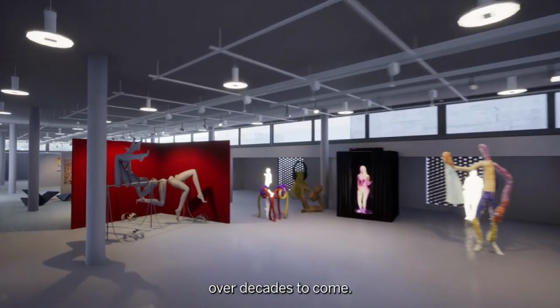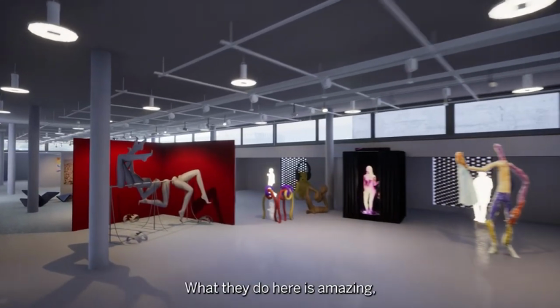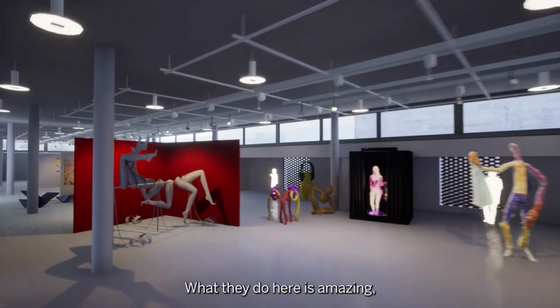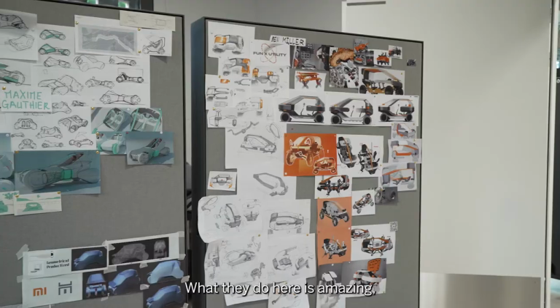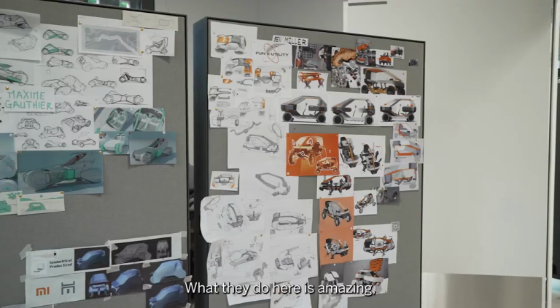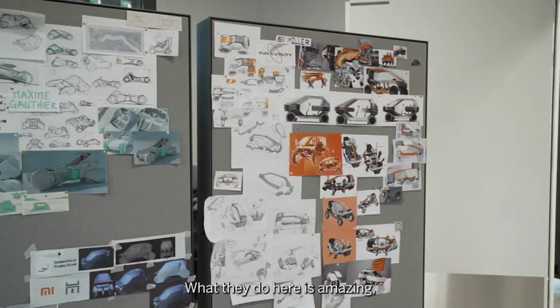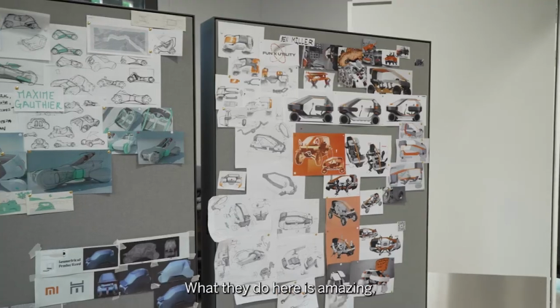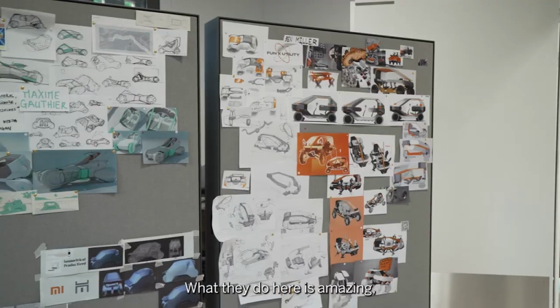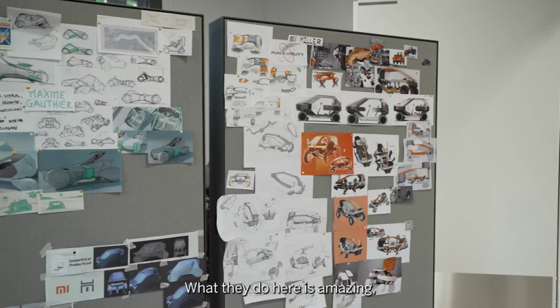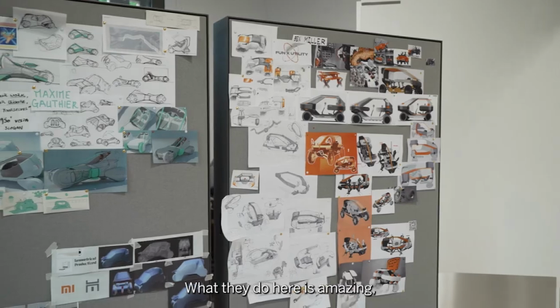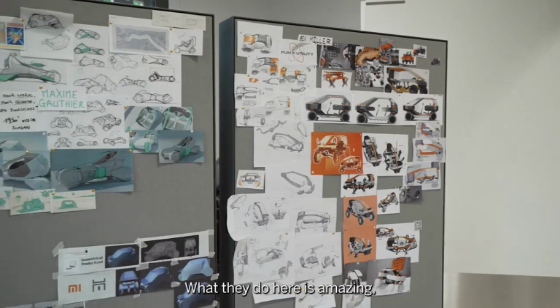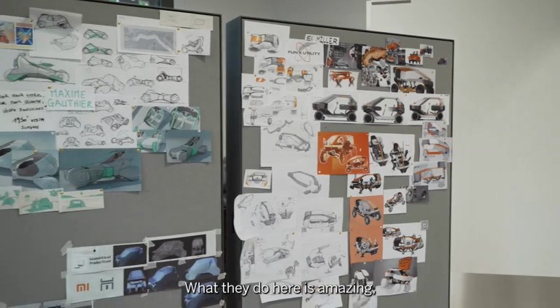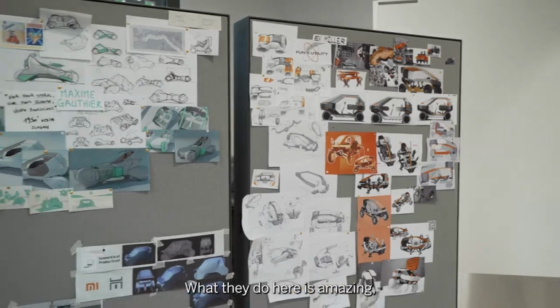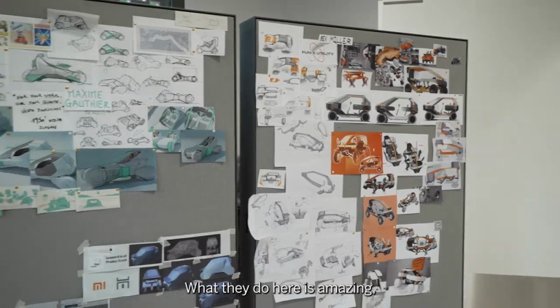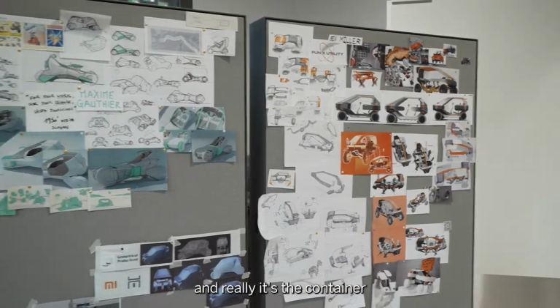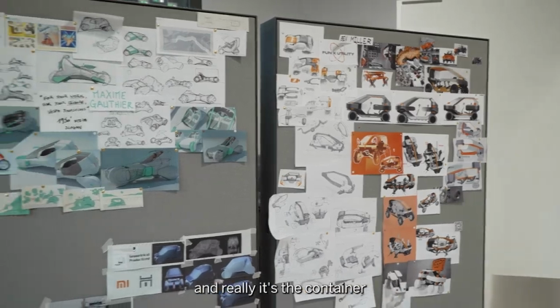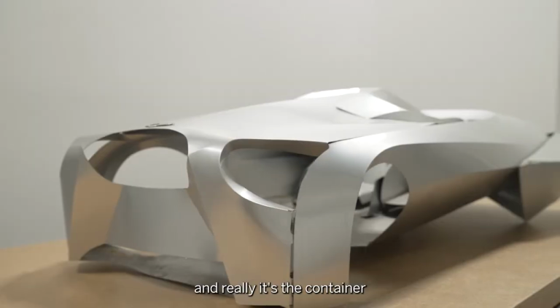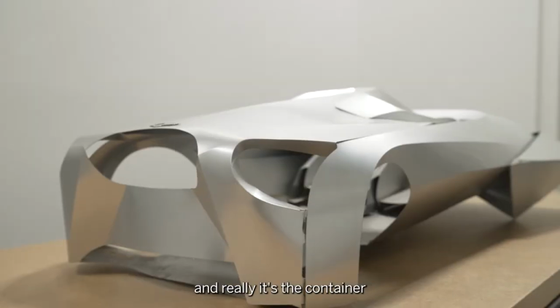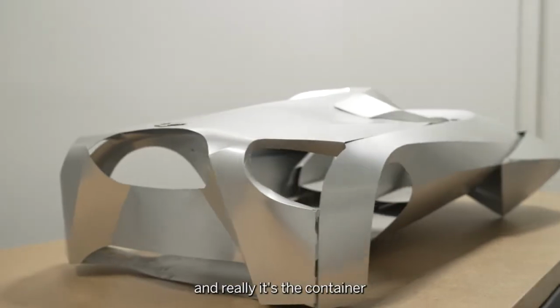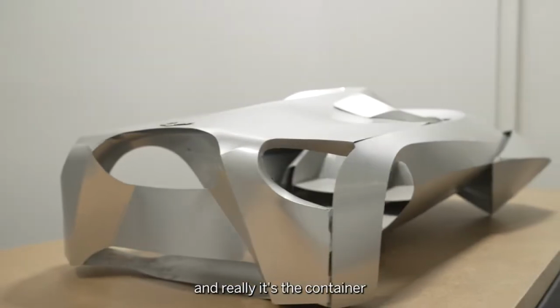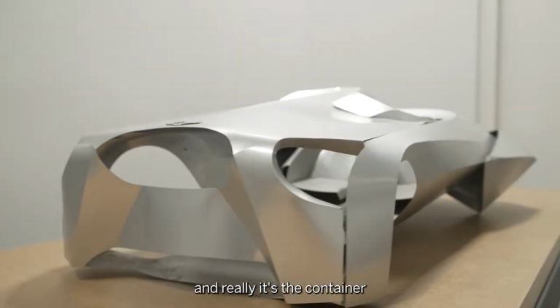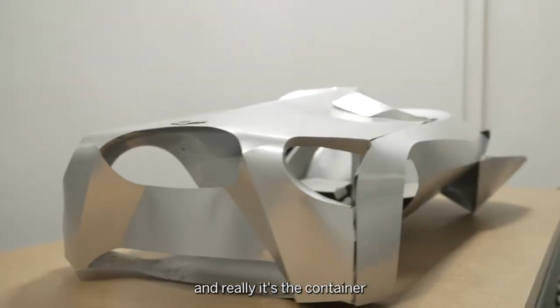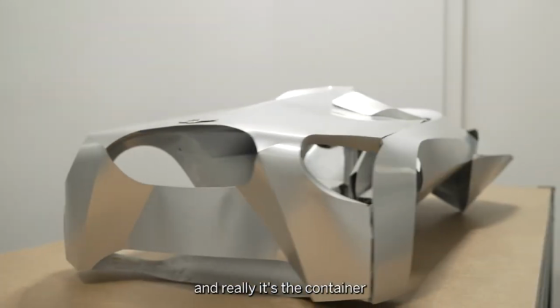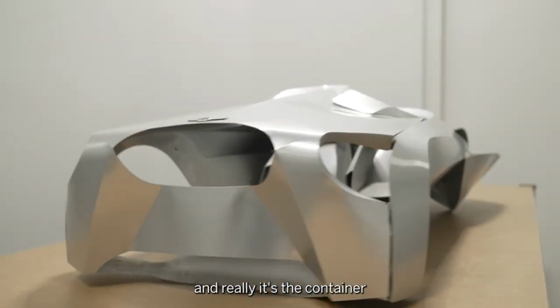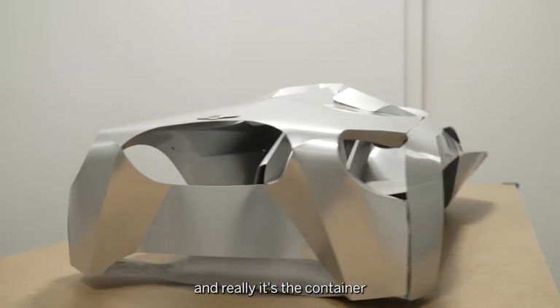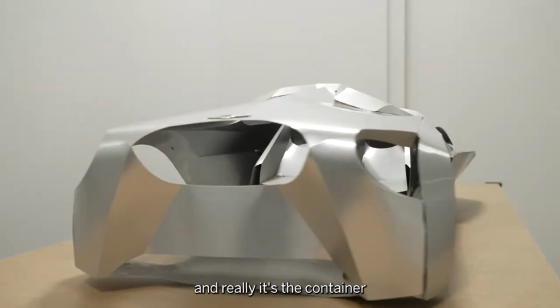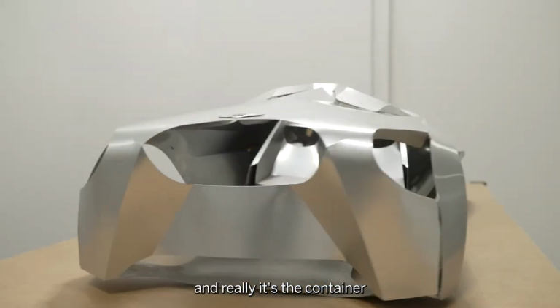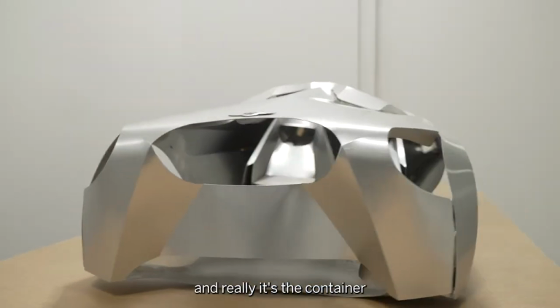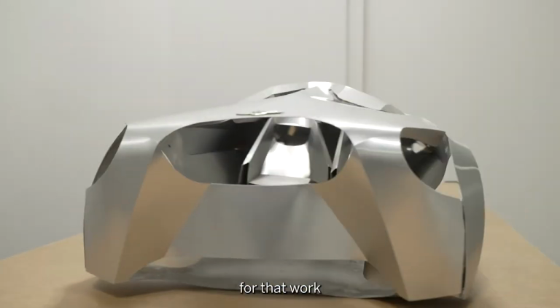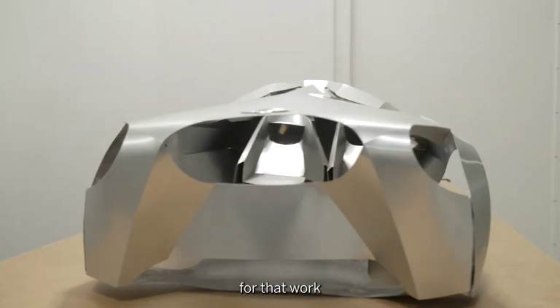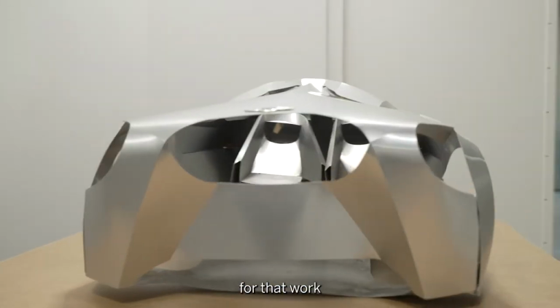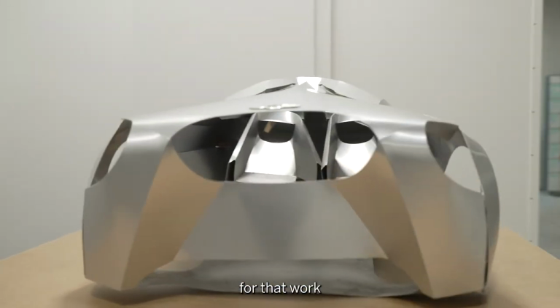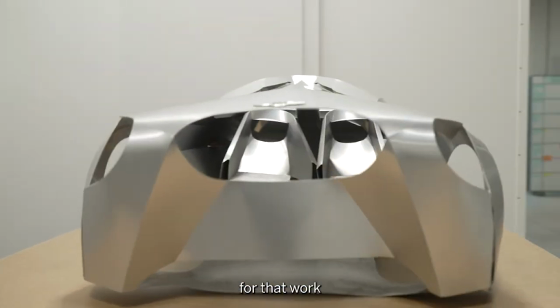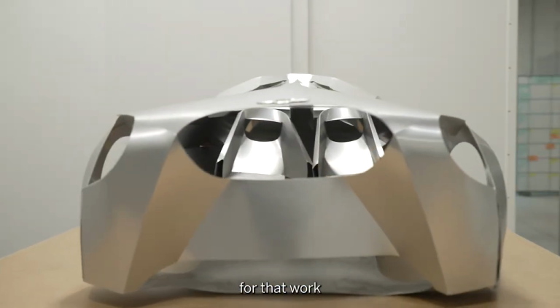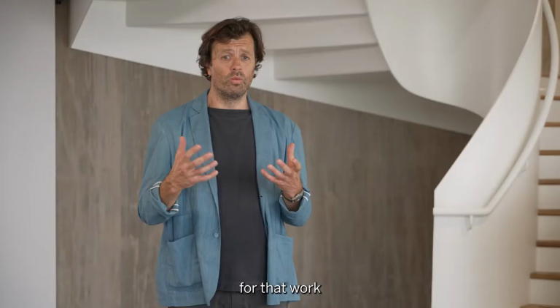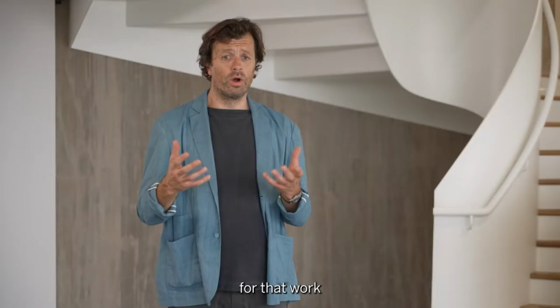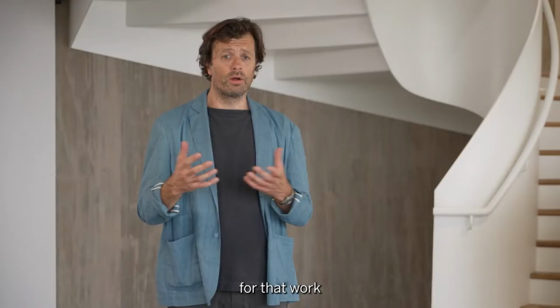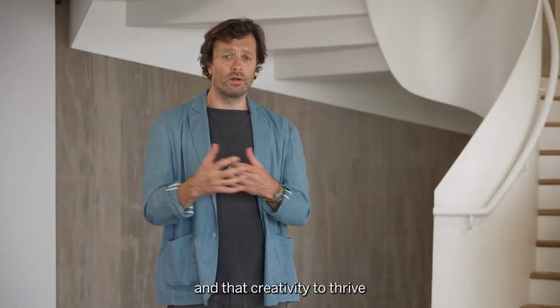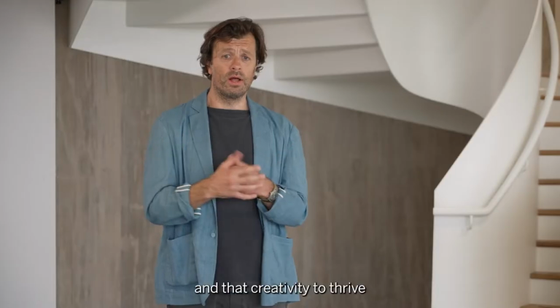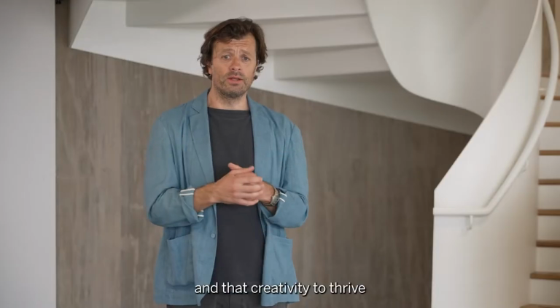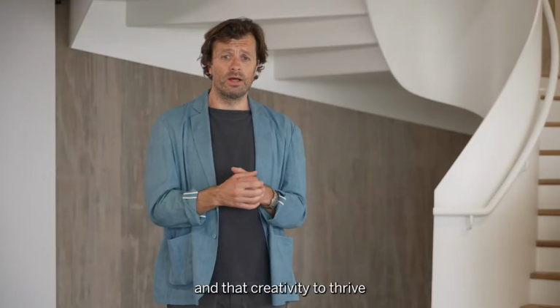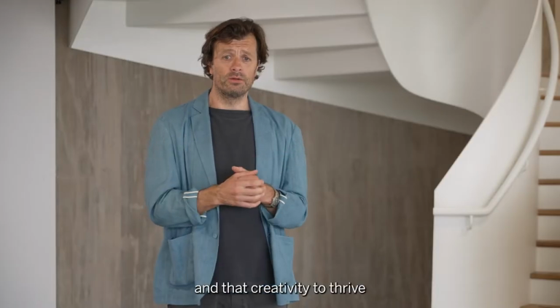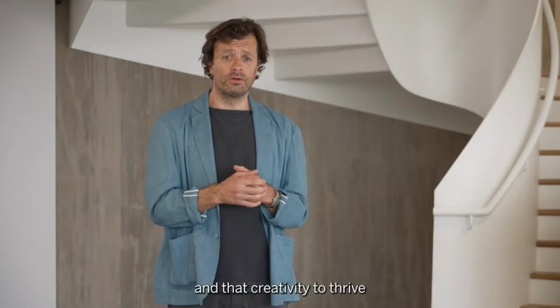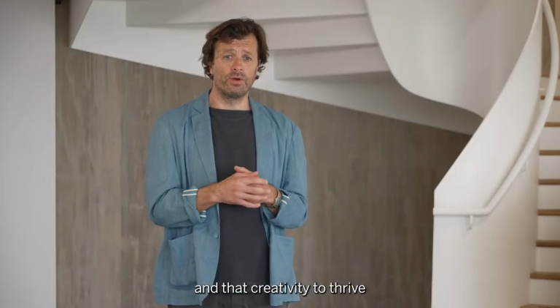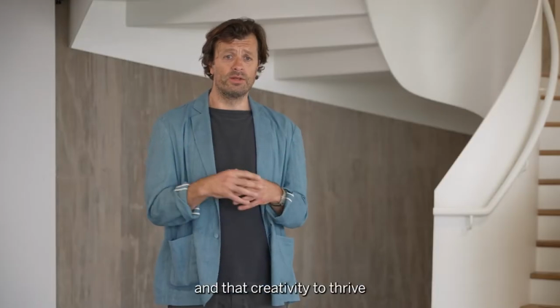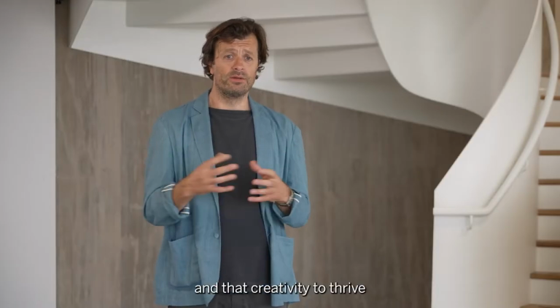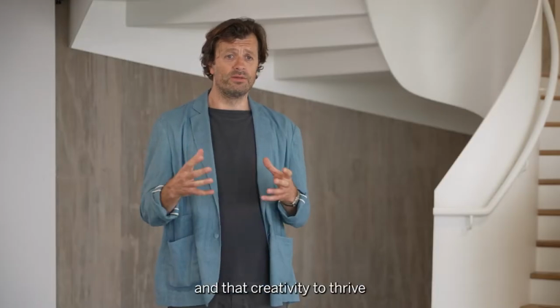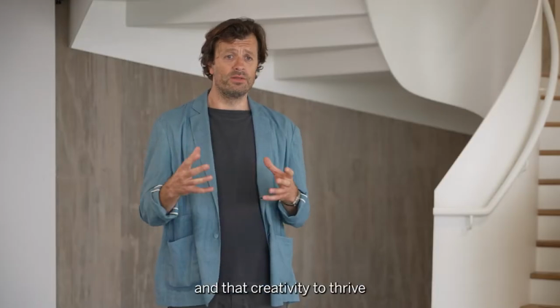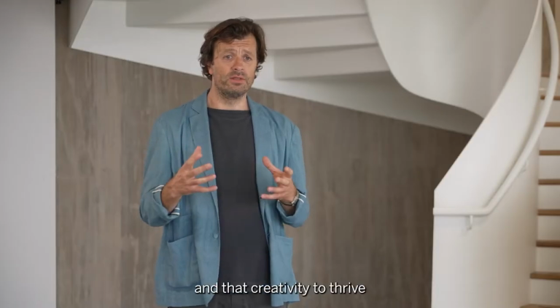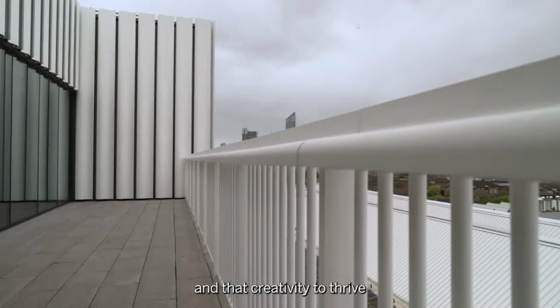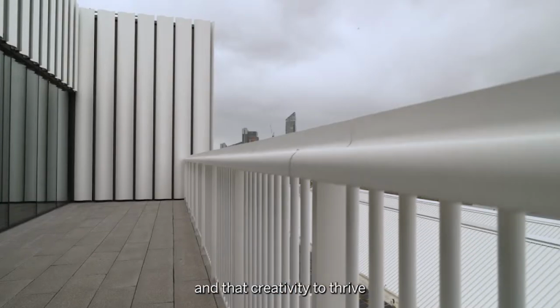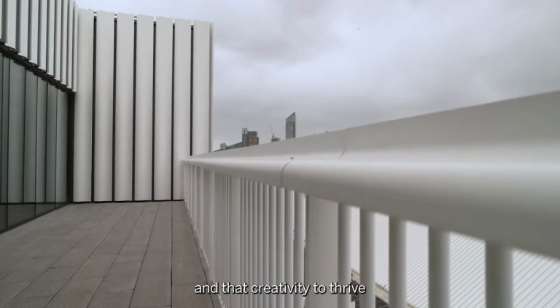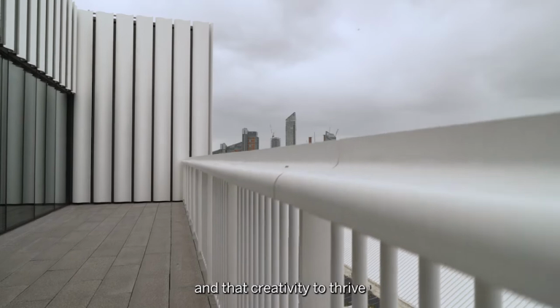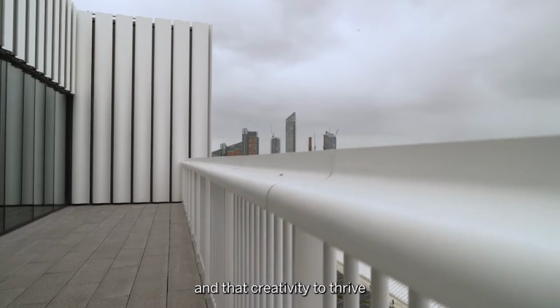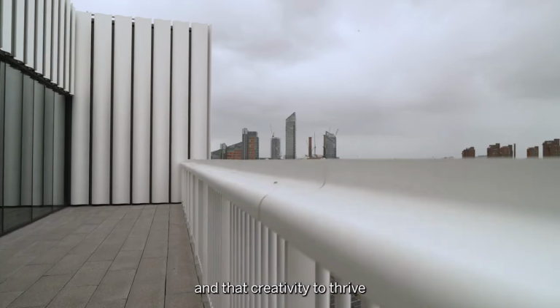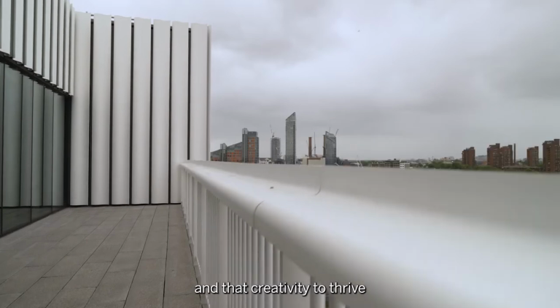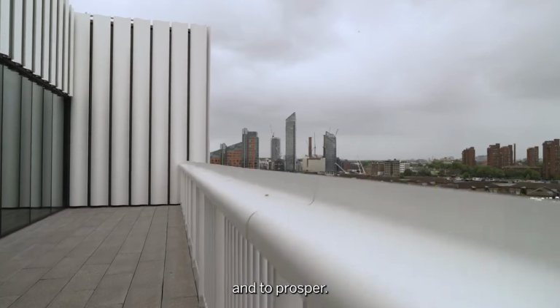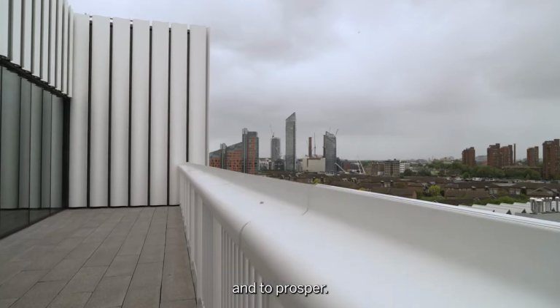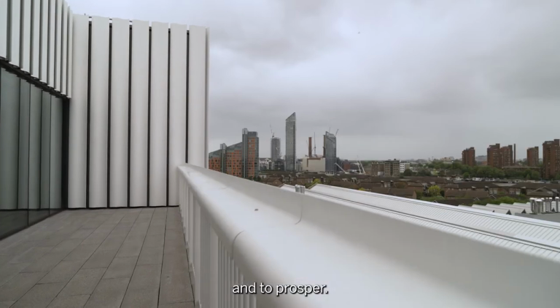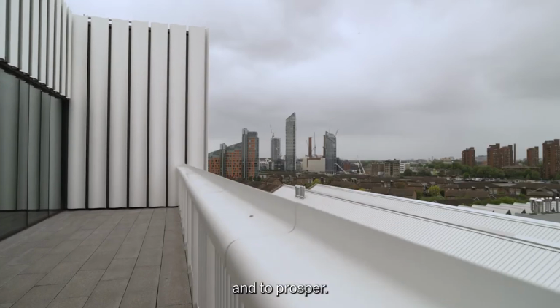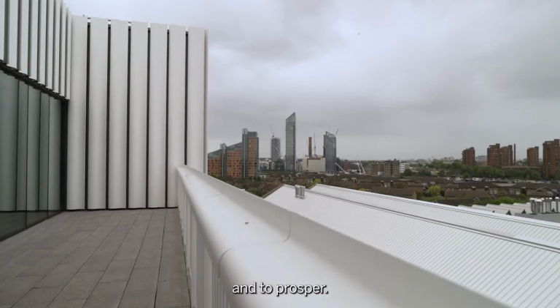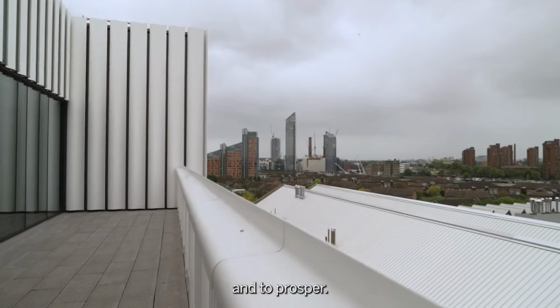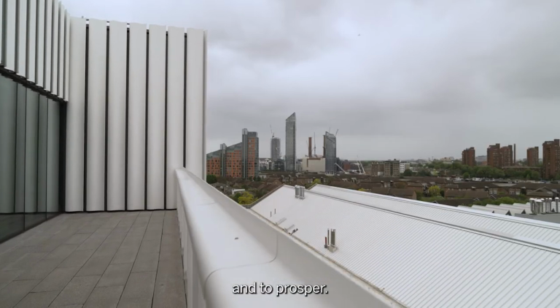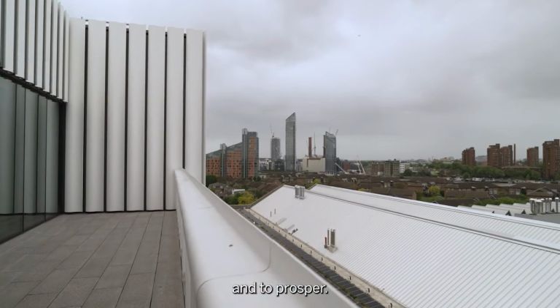What they do here is amazing and really it's a container for that work and that creativity to thrive and to prosper.